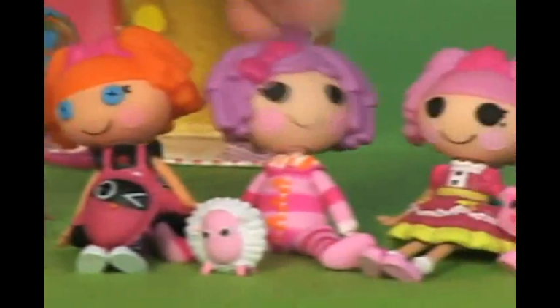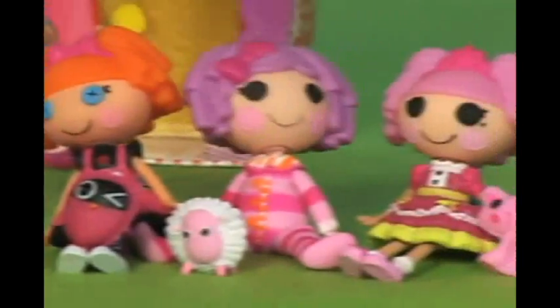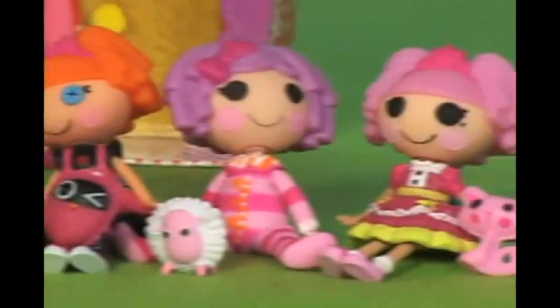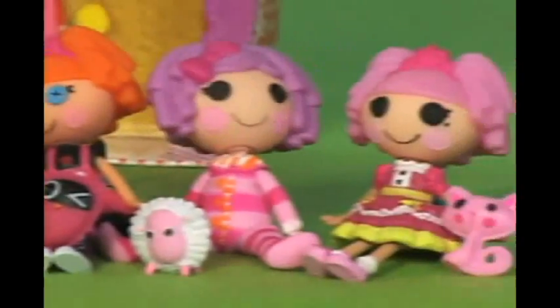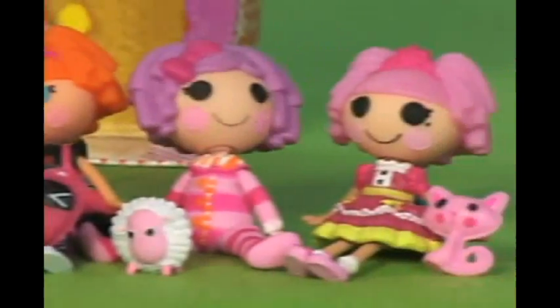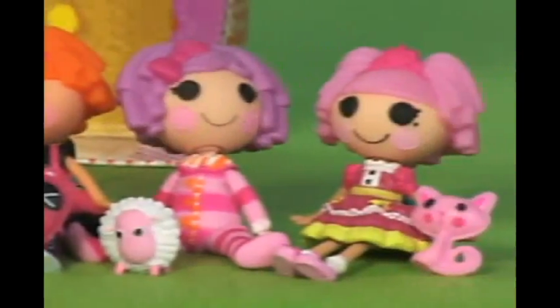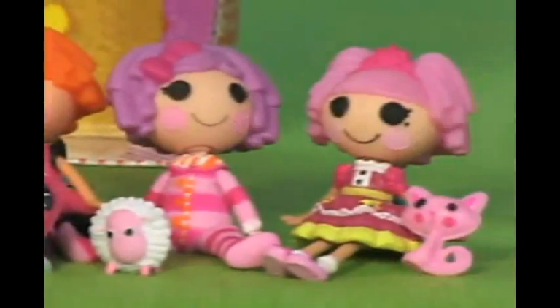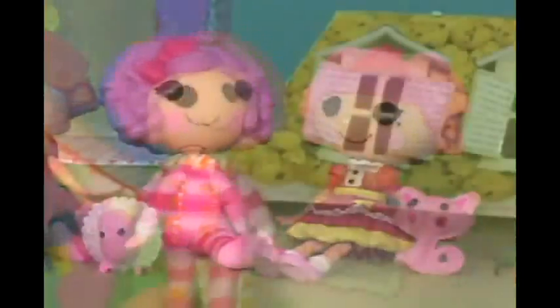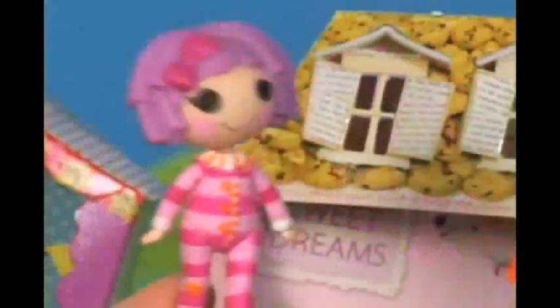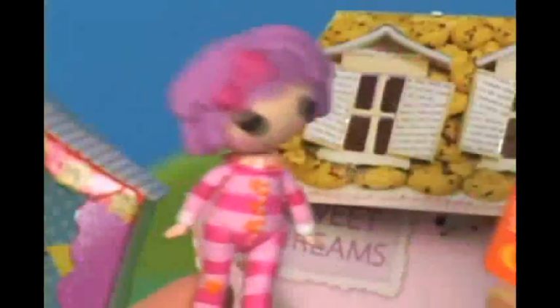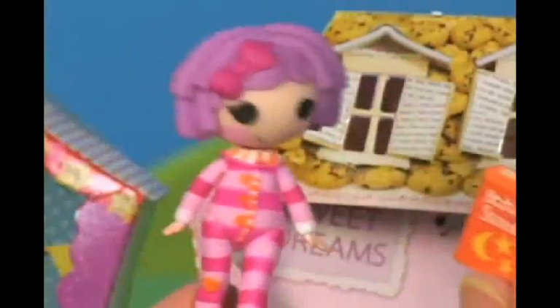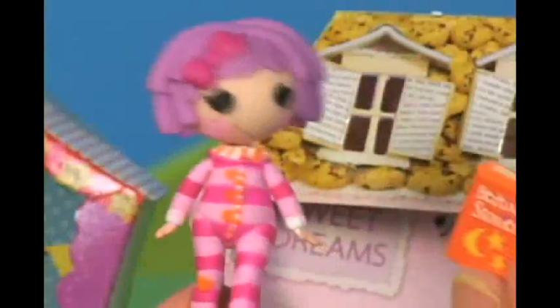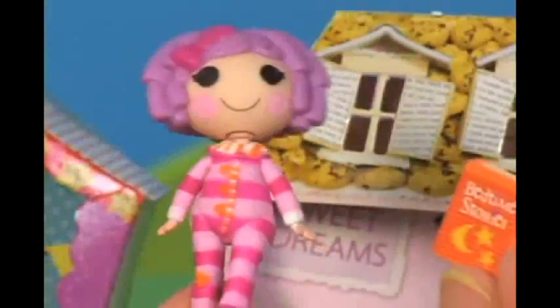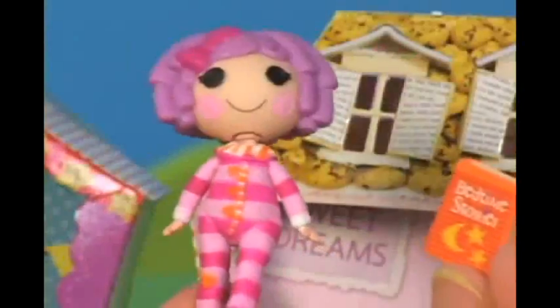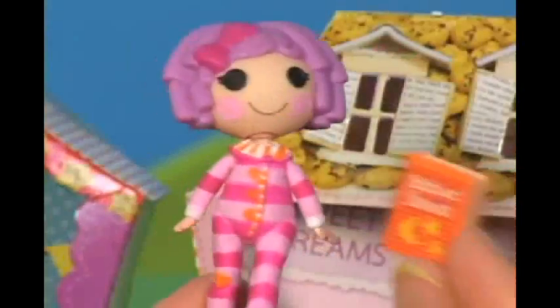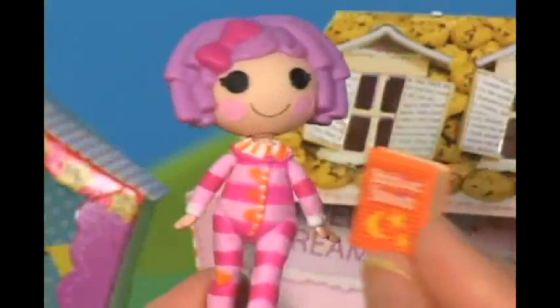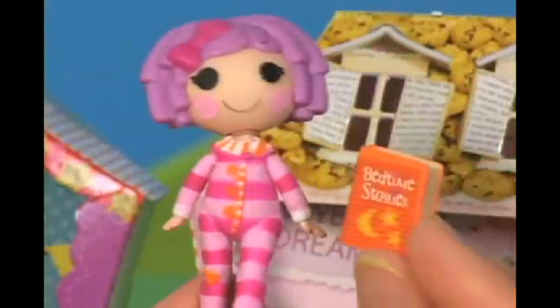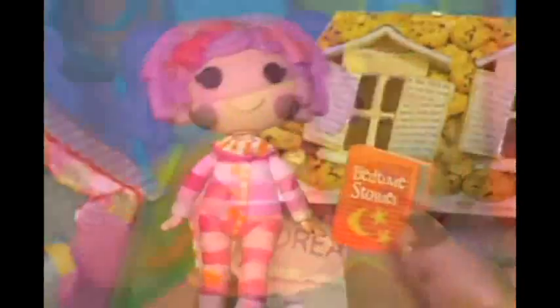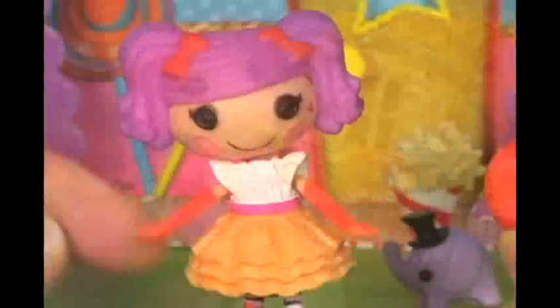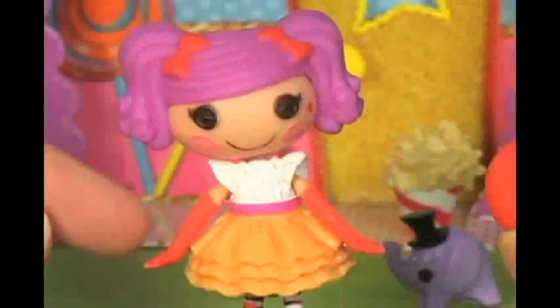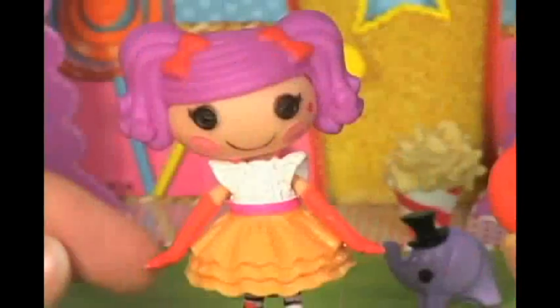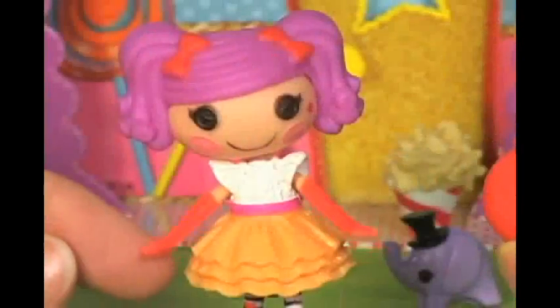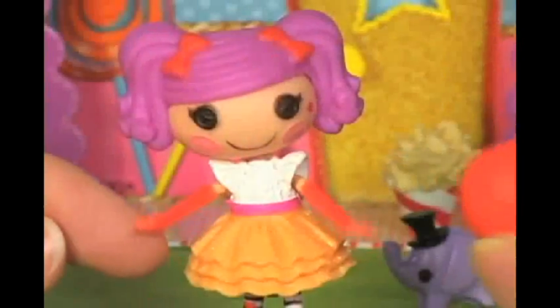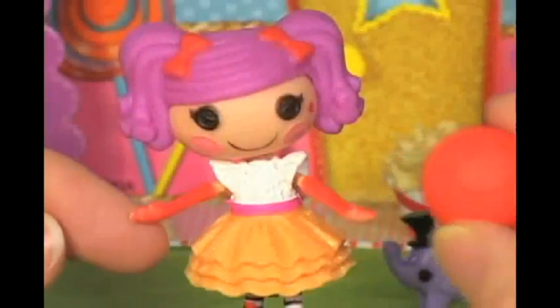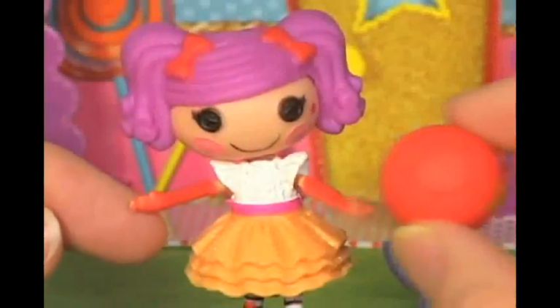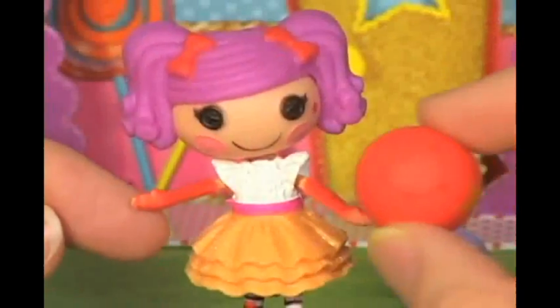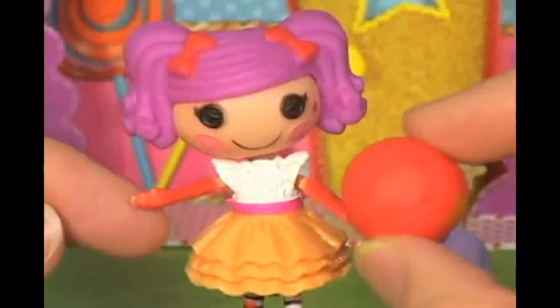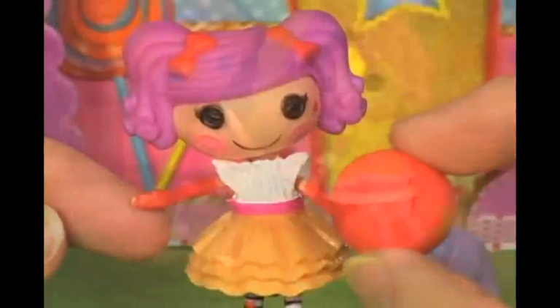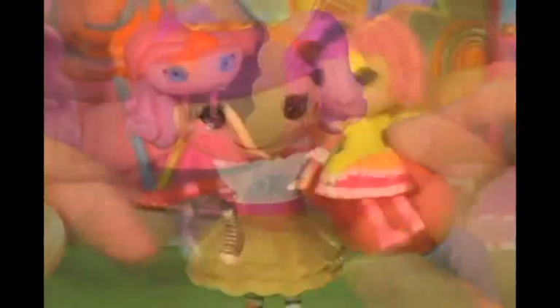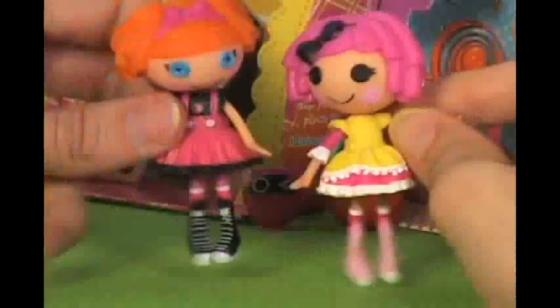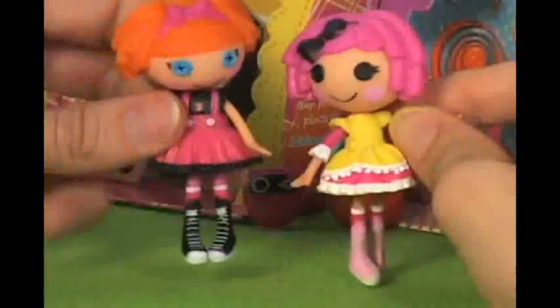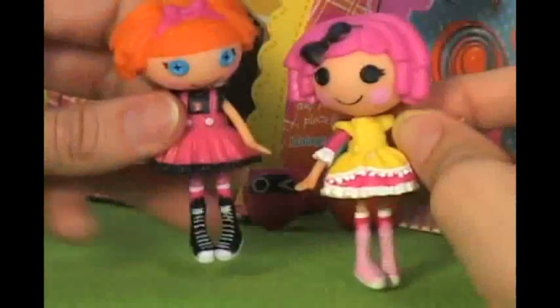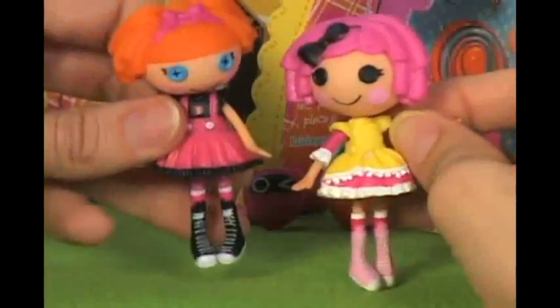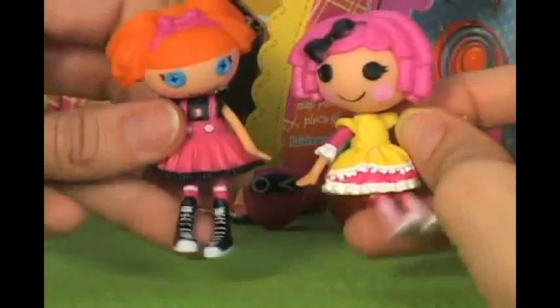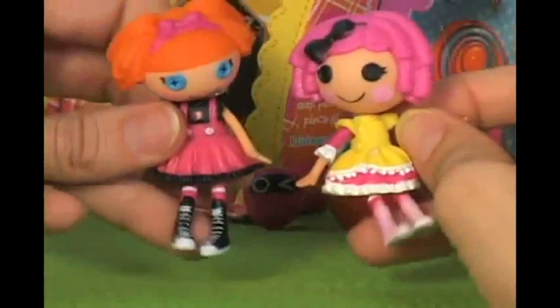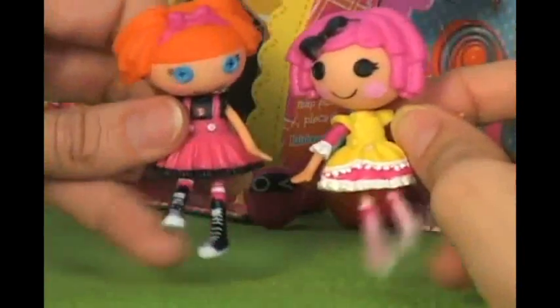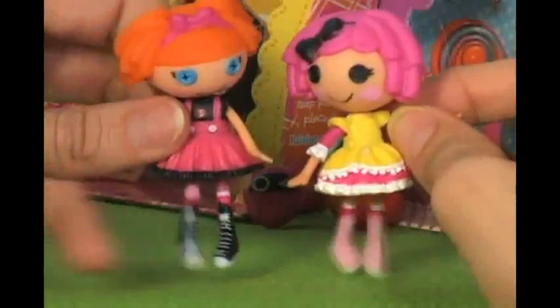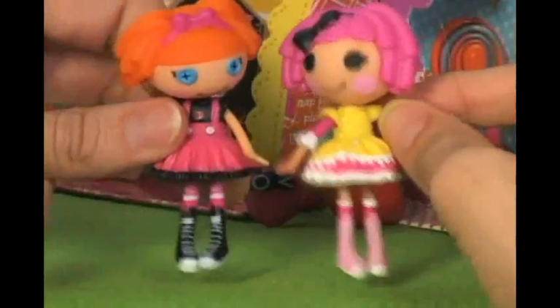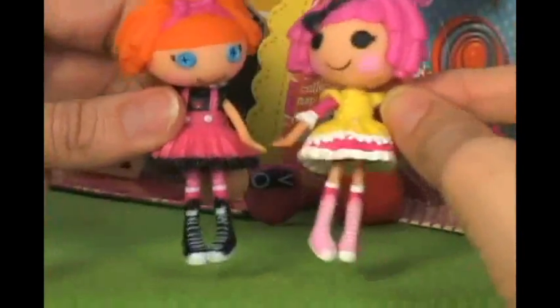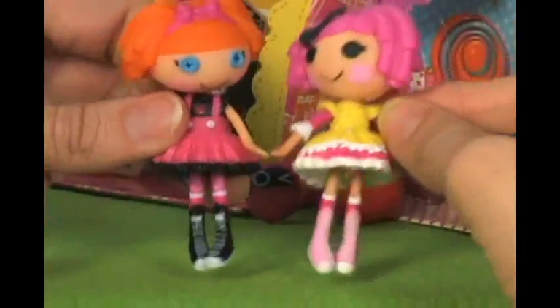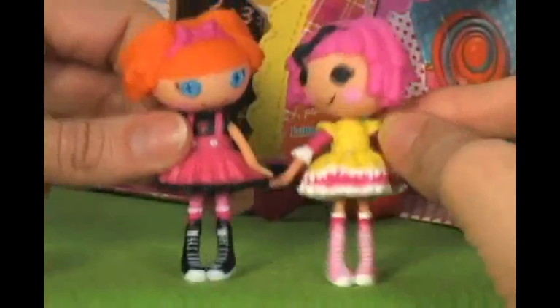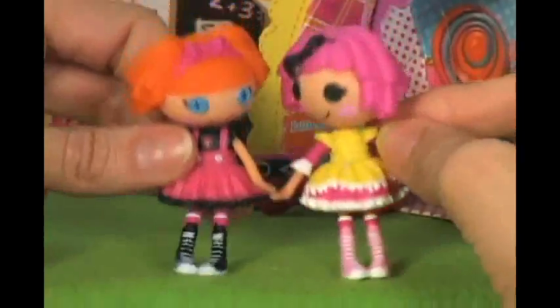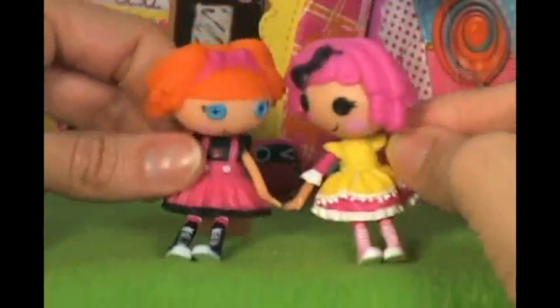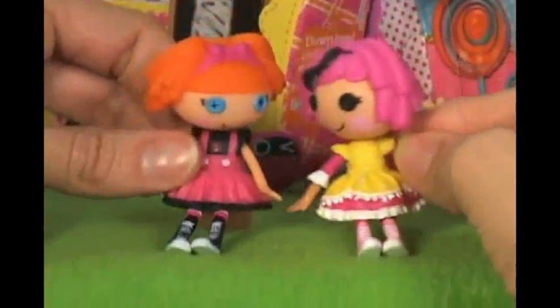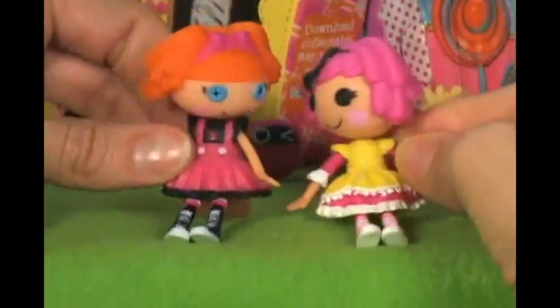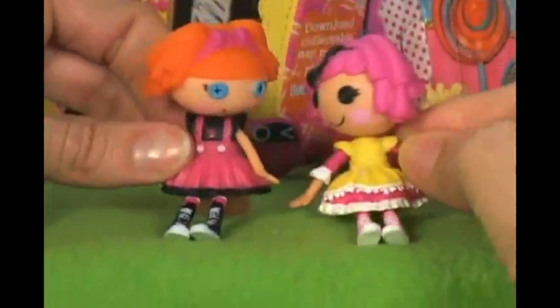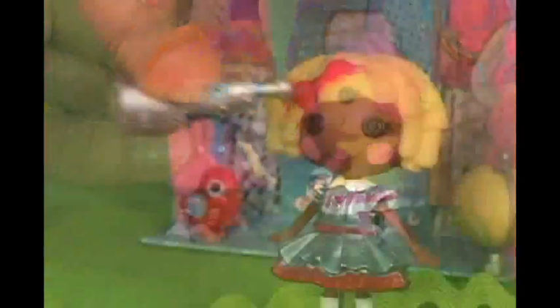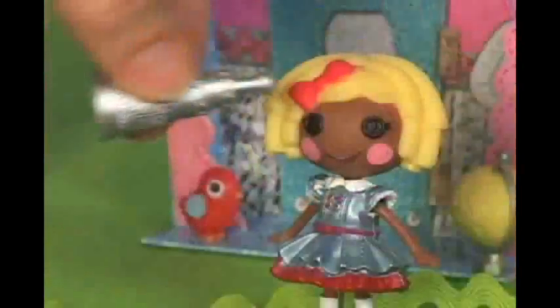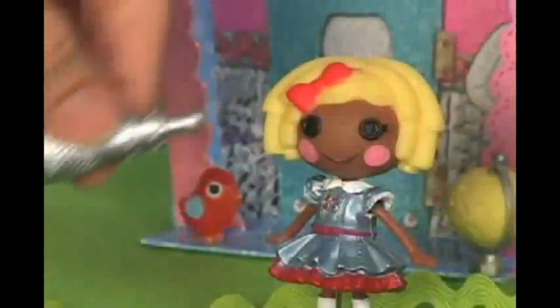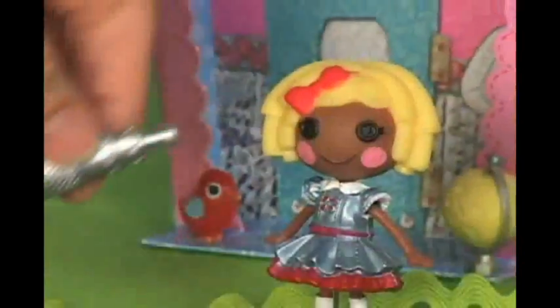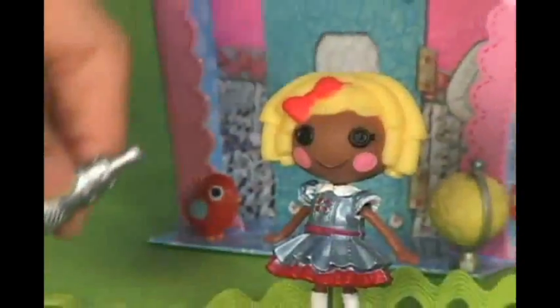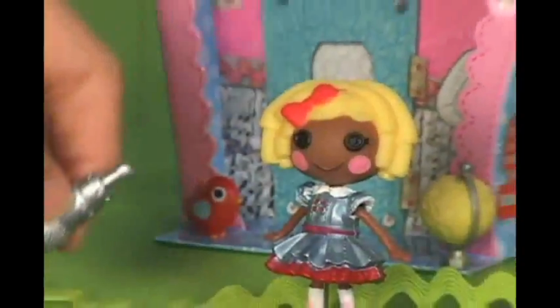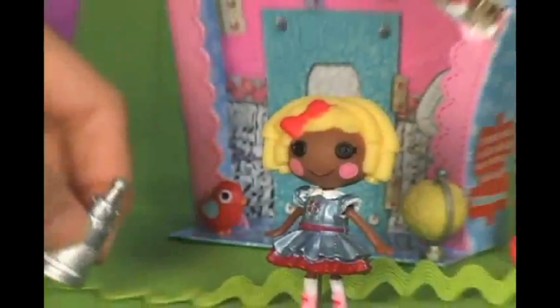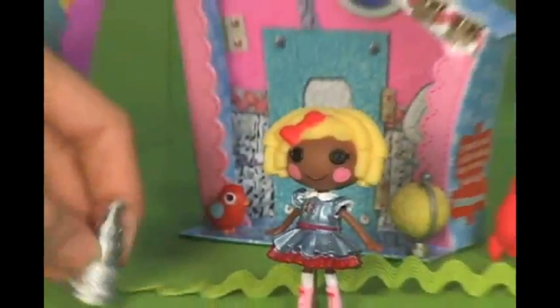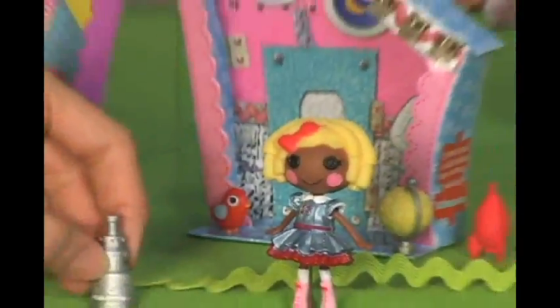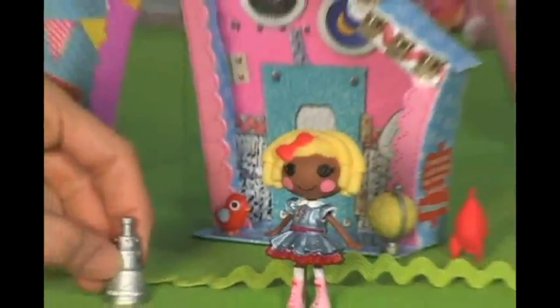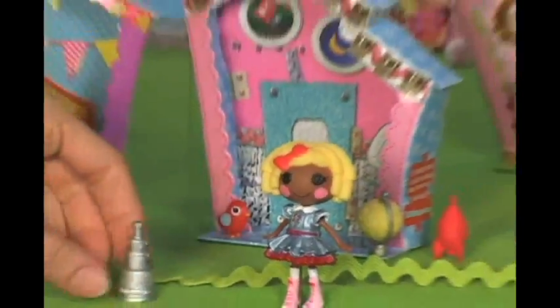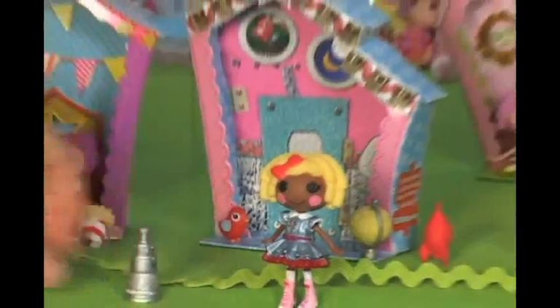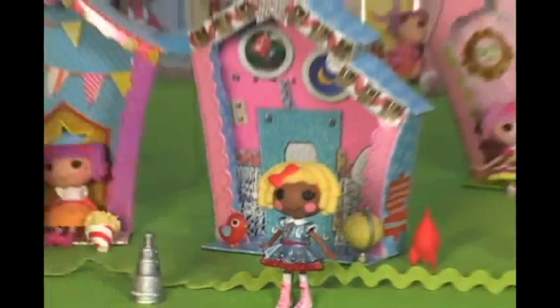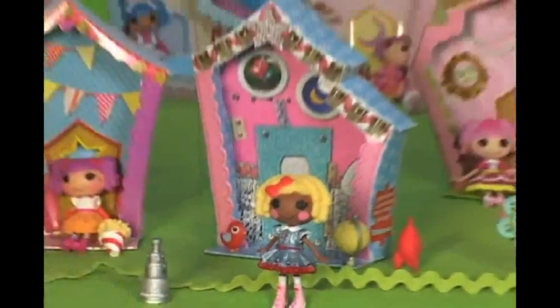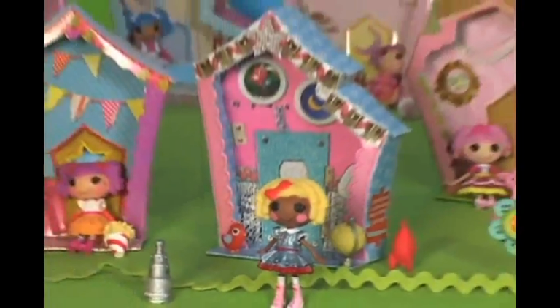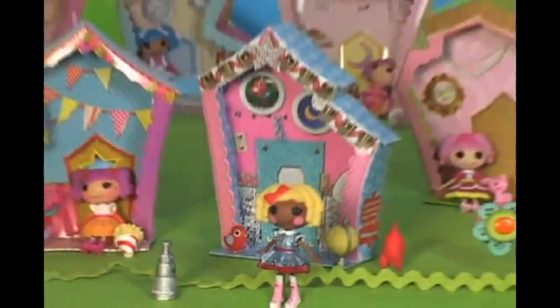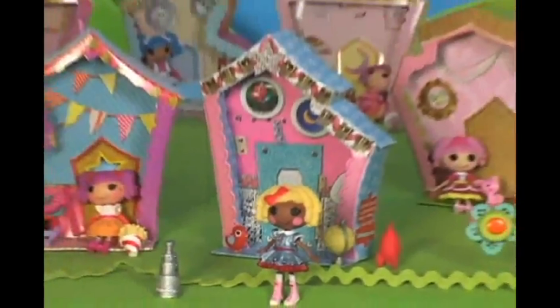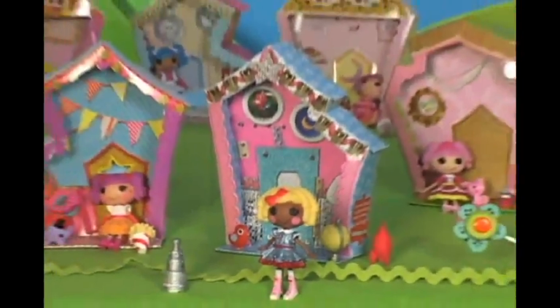They've also got heads that bobble, arms that move, and legs that wiggle. They each come with their own fun accessories.